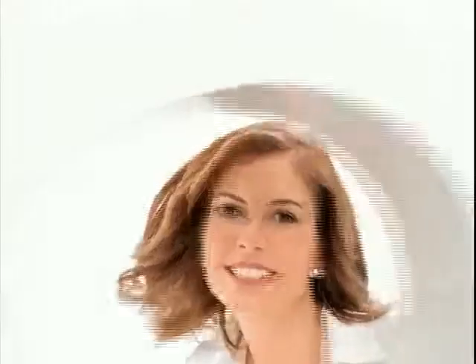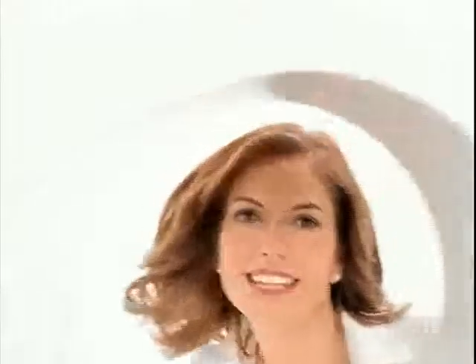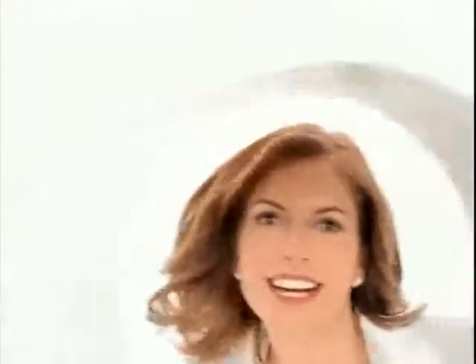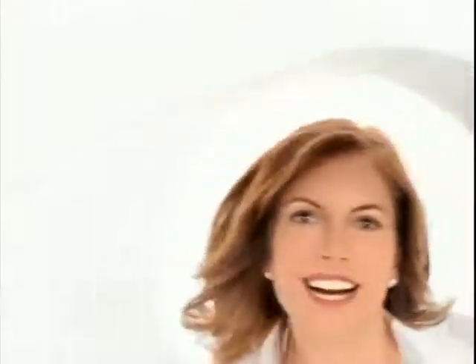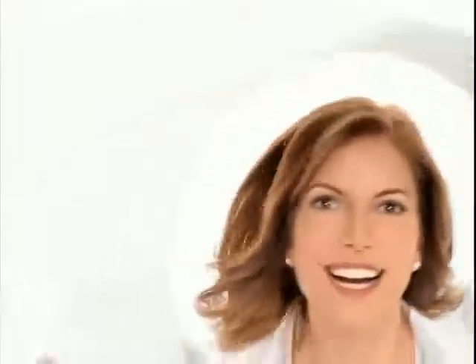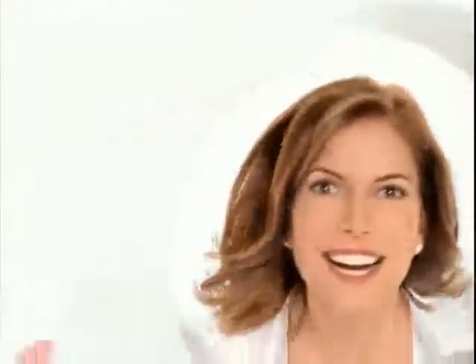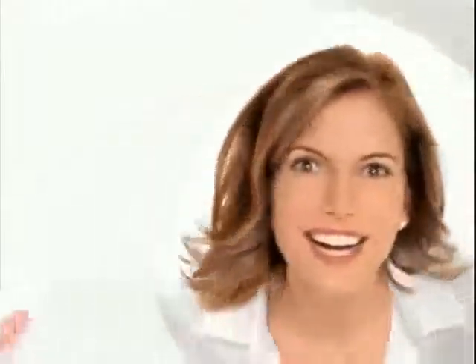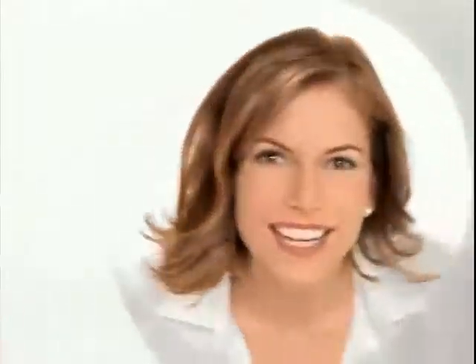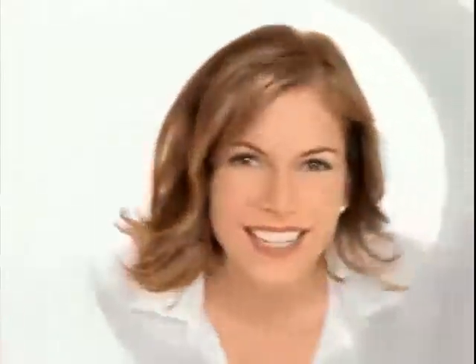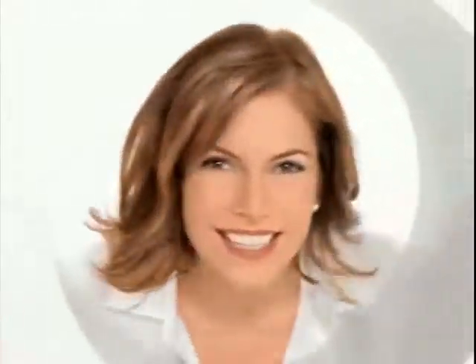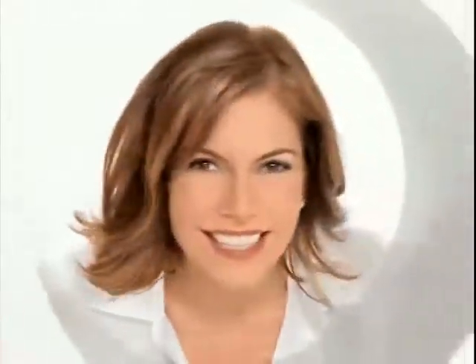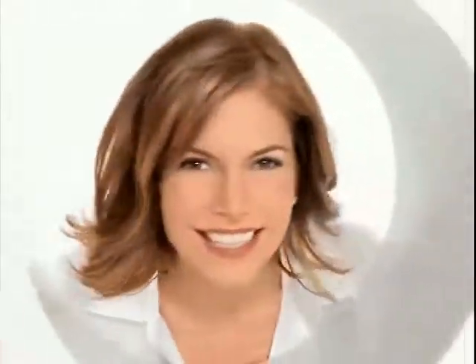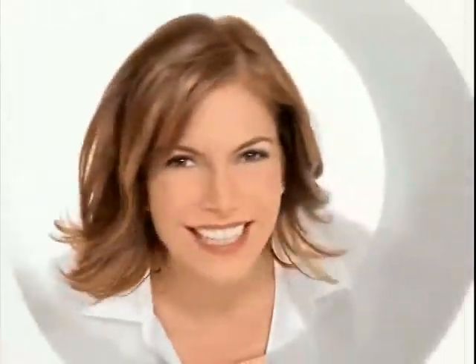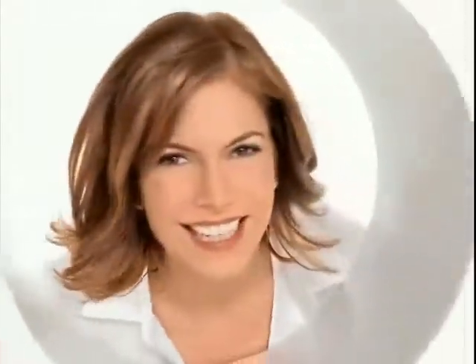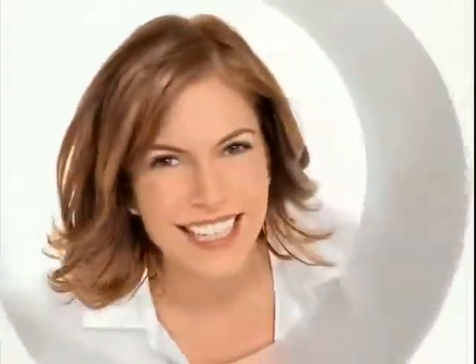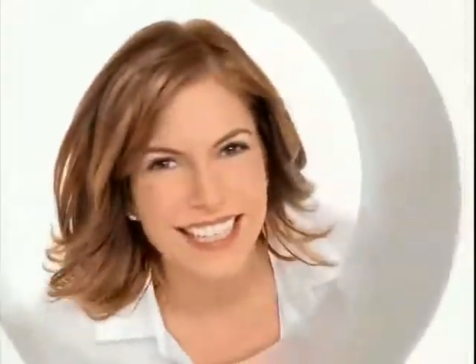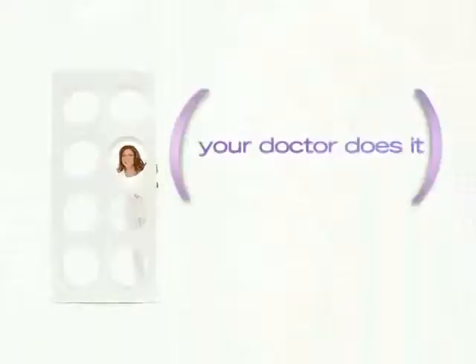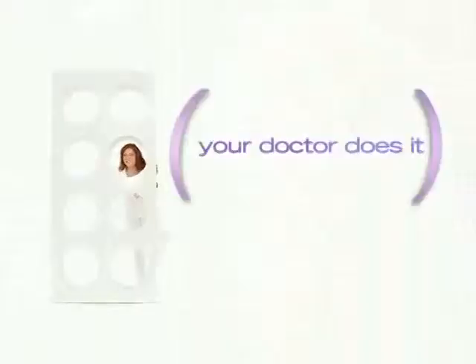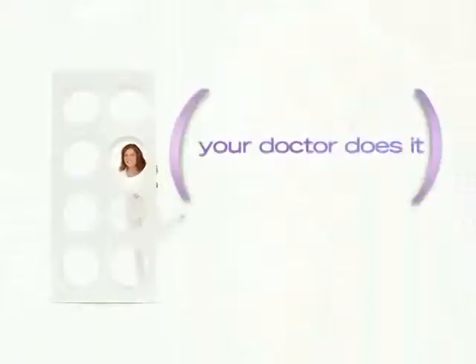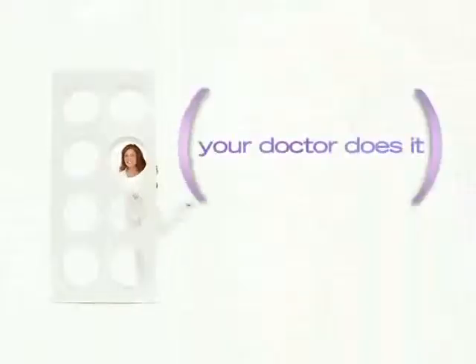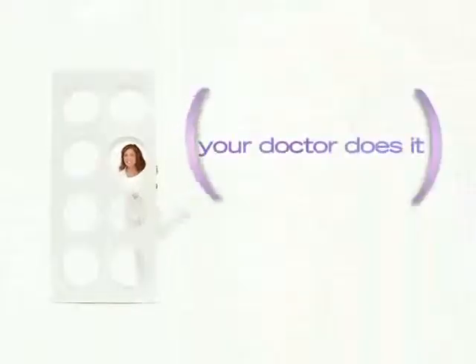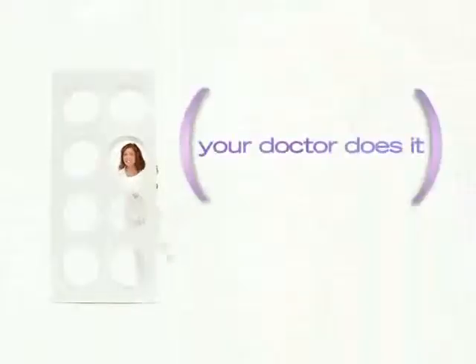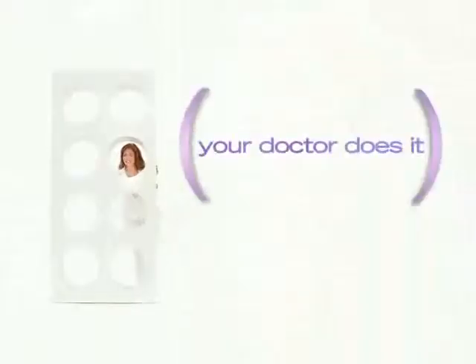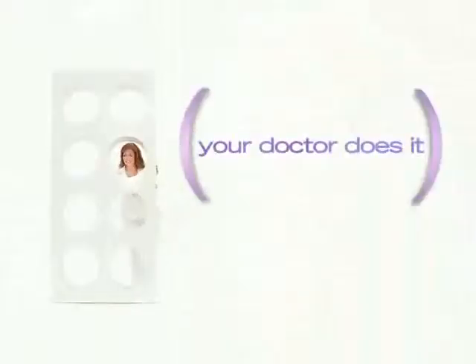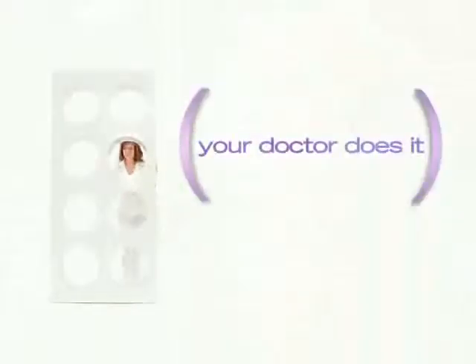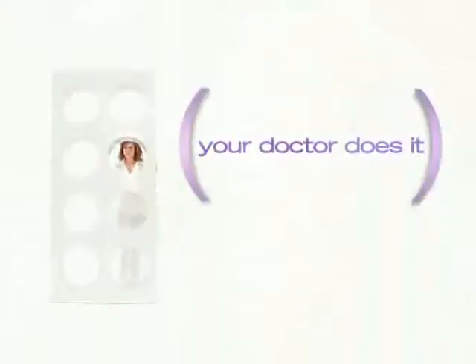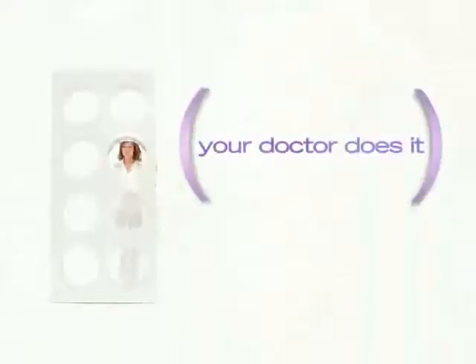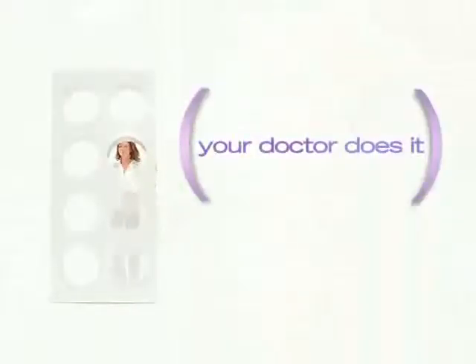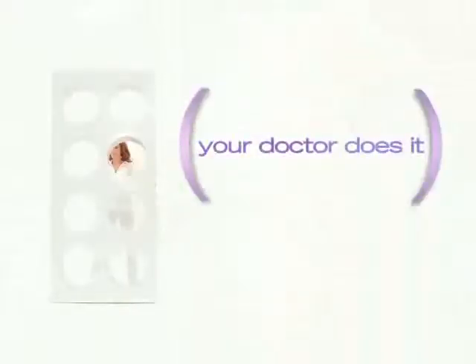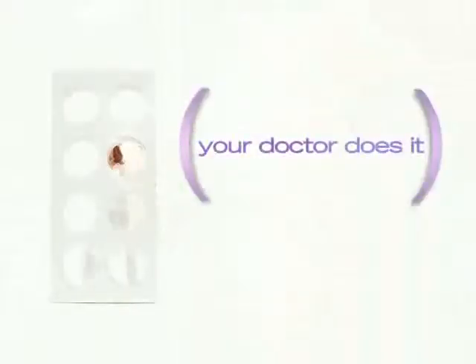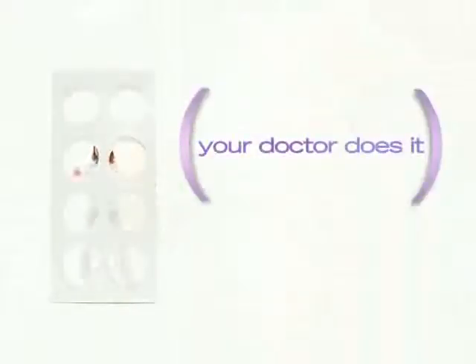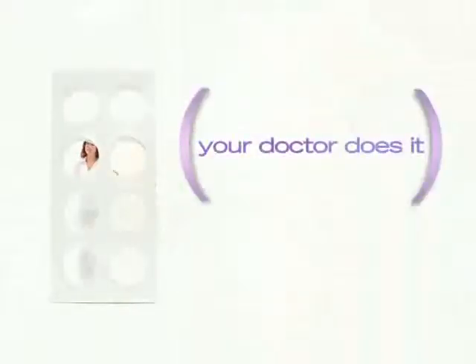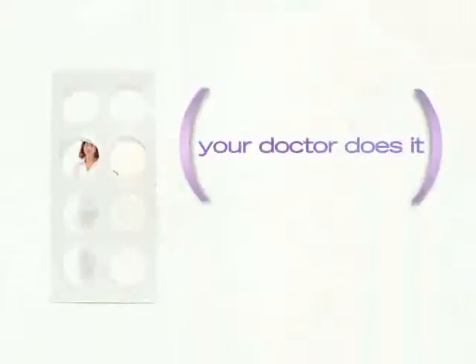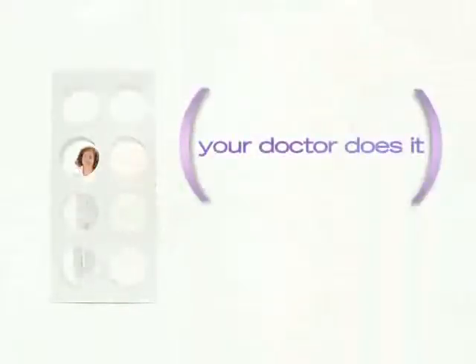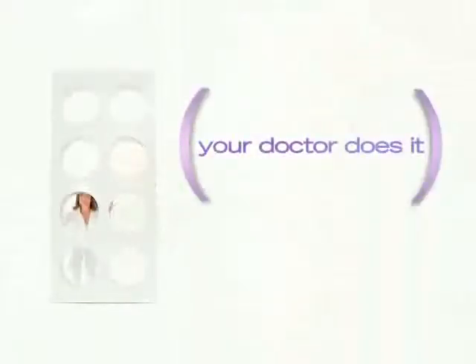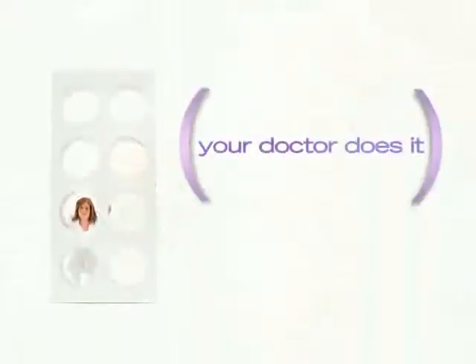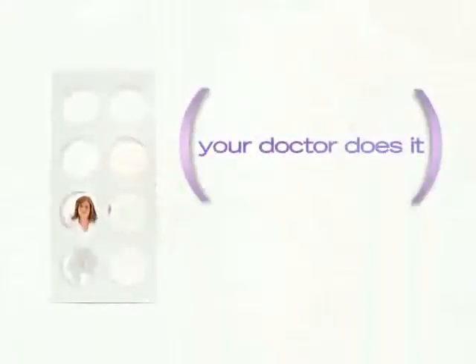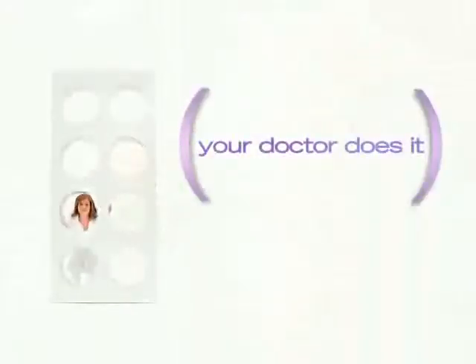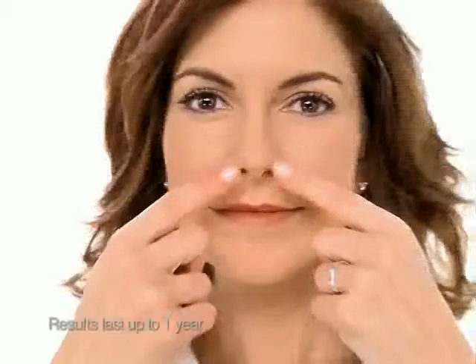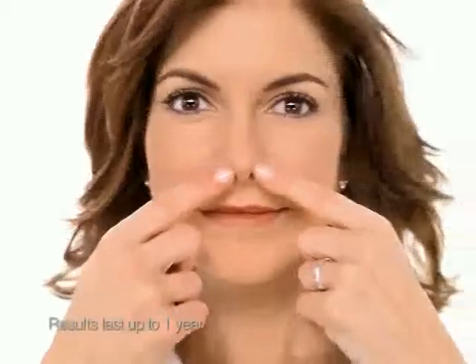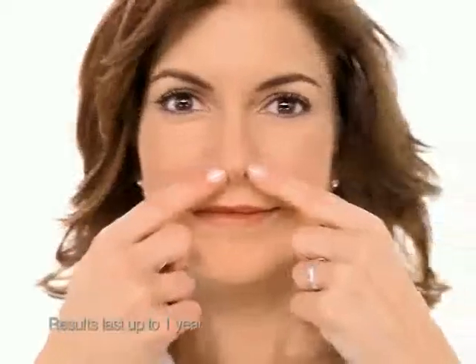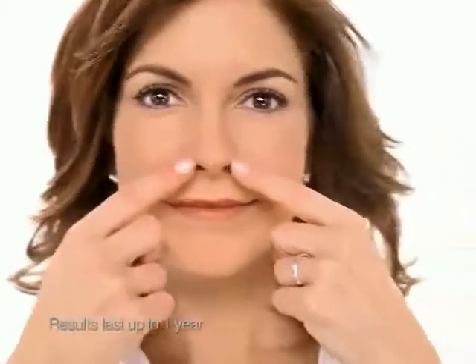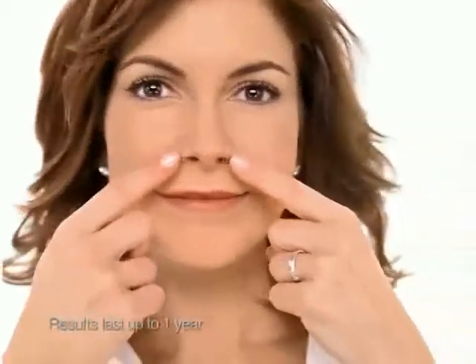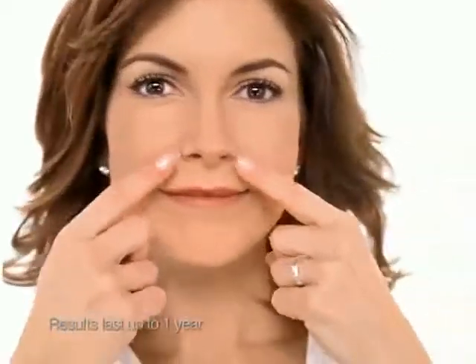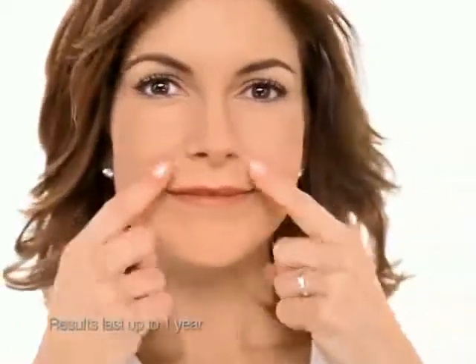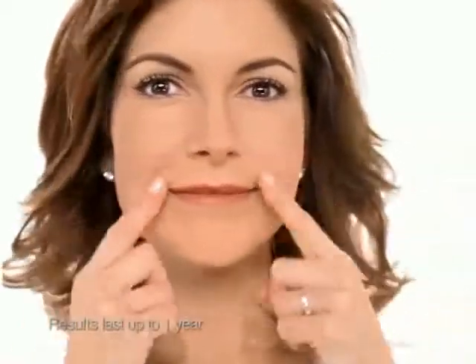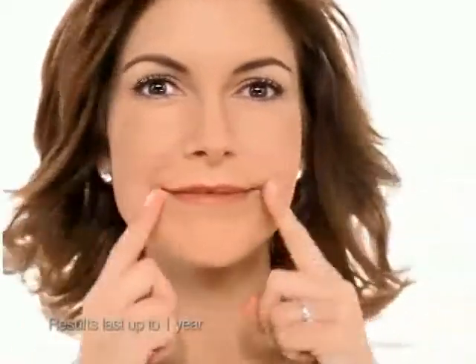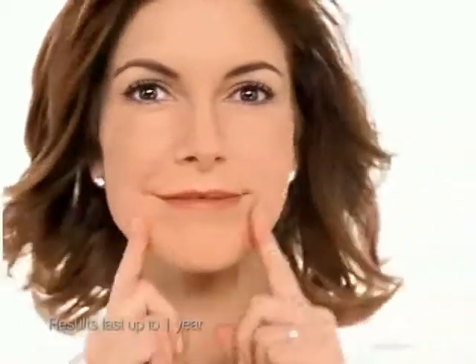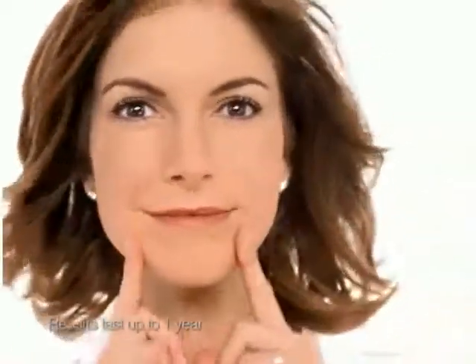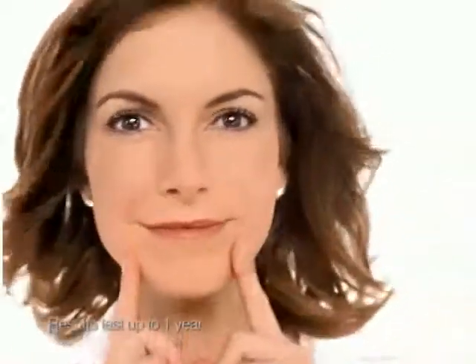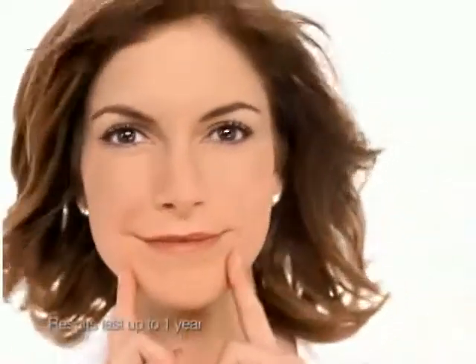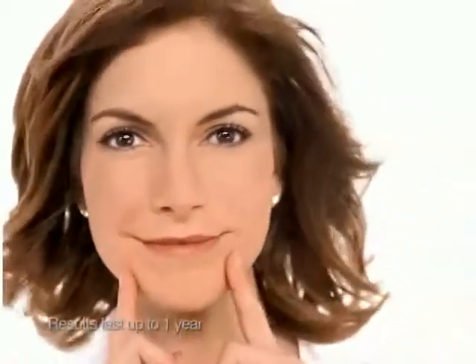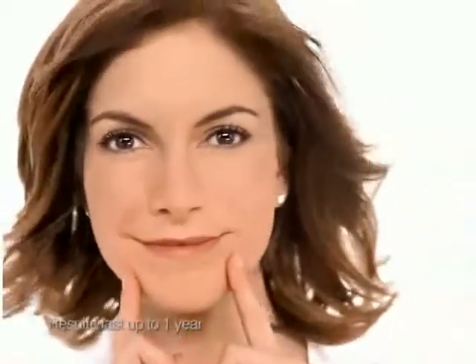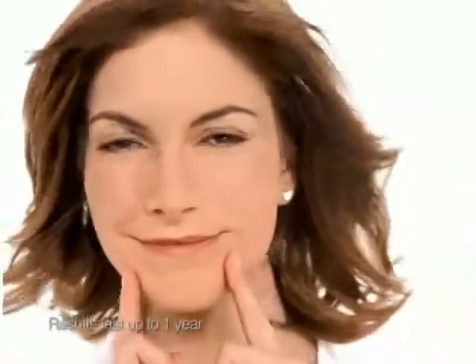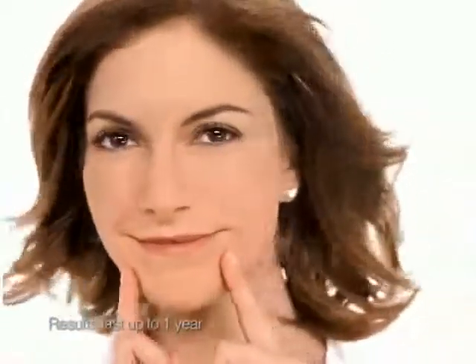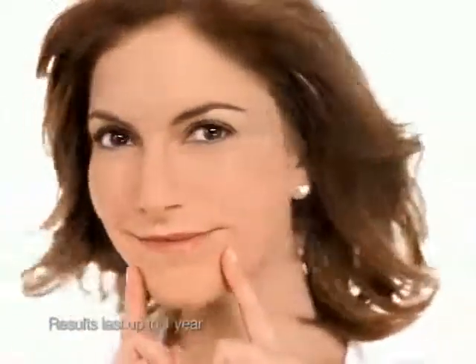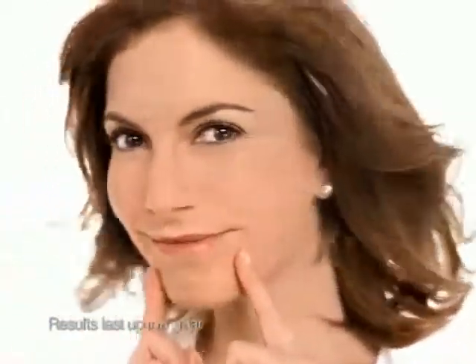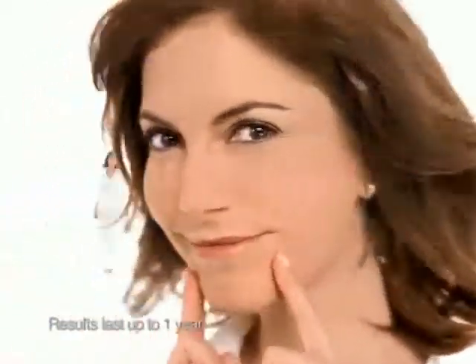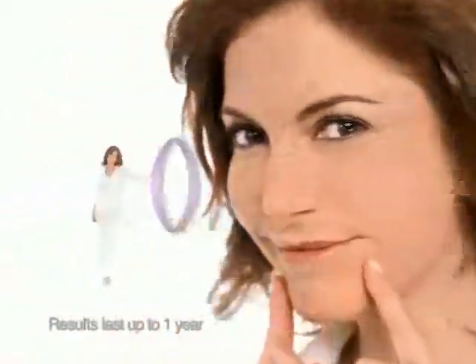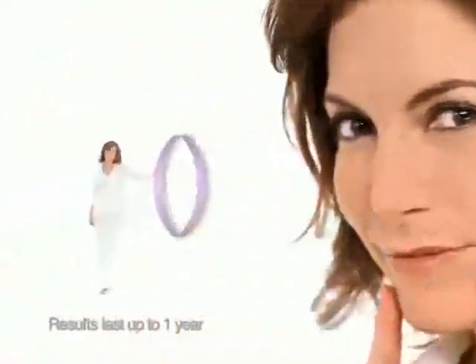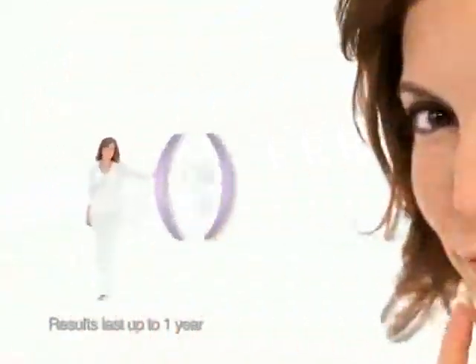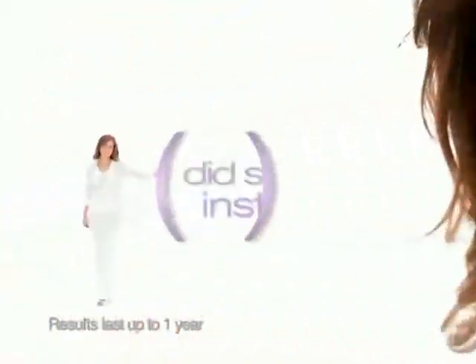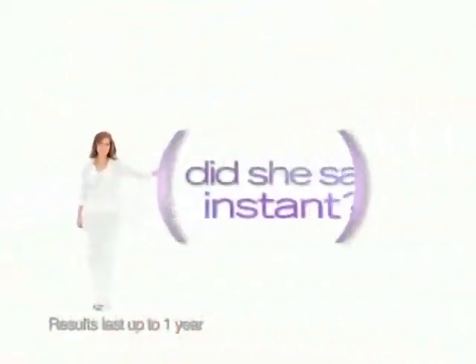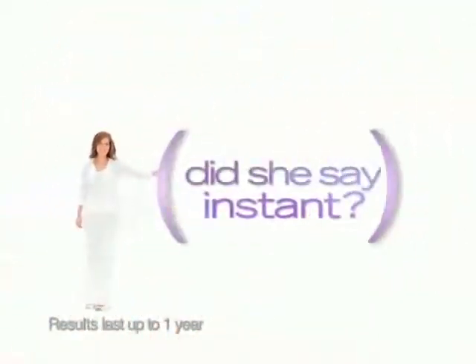Juvederm is an injectable gel your doctor uses to smooth out wrinkles, like those lines on the sides of your nose and mouth. Instantly.